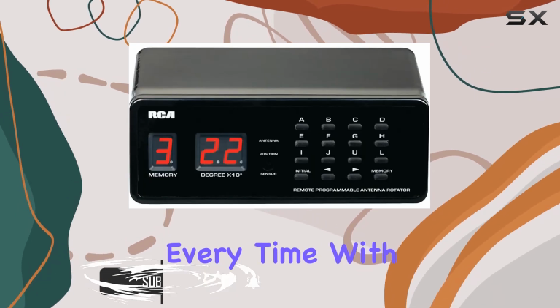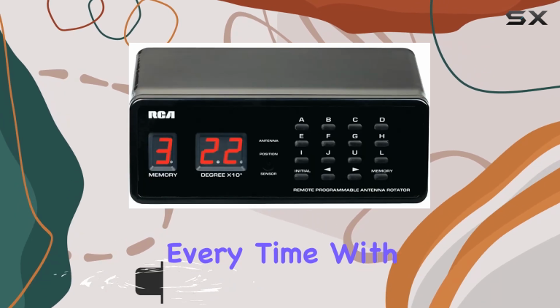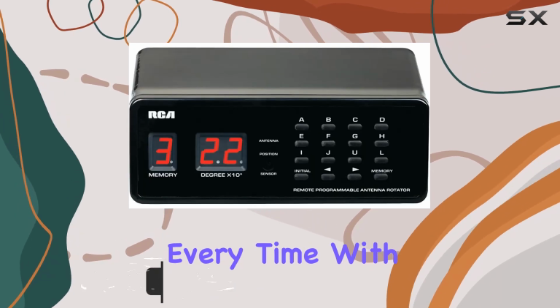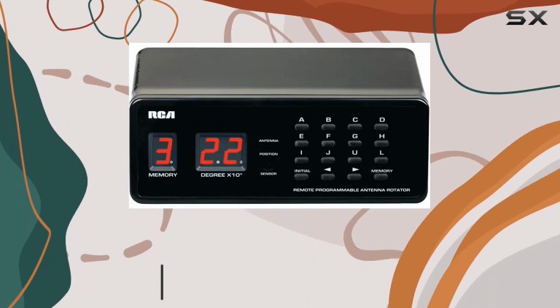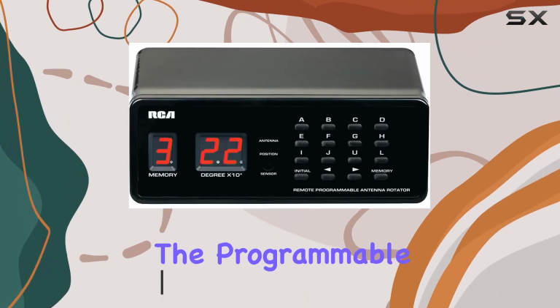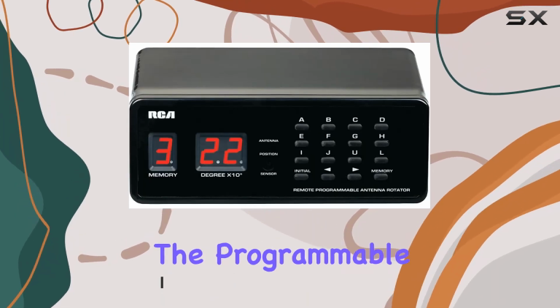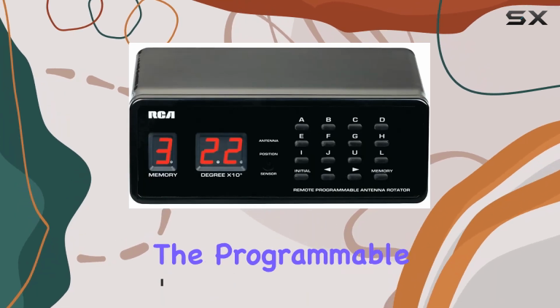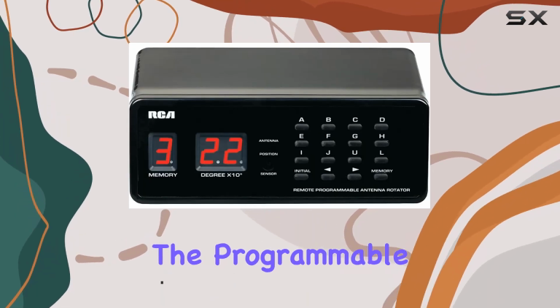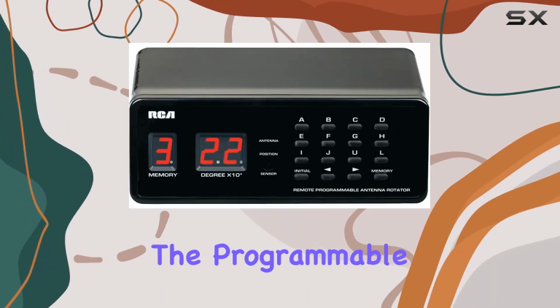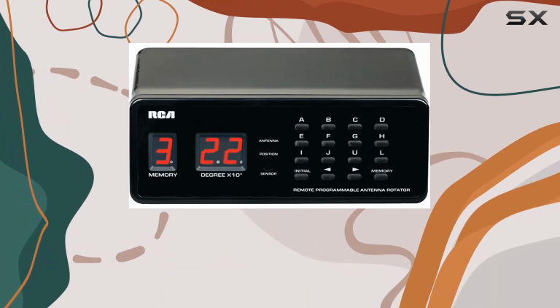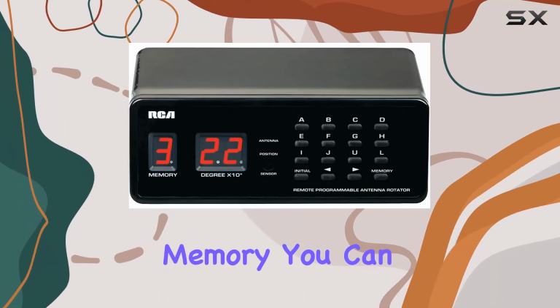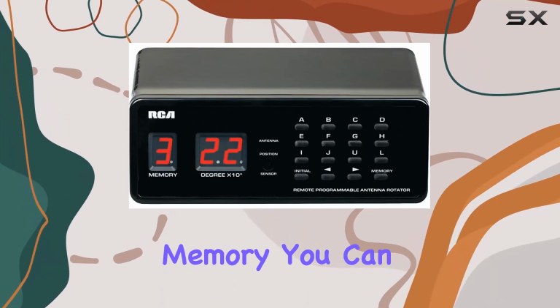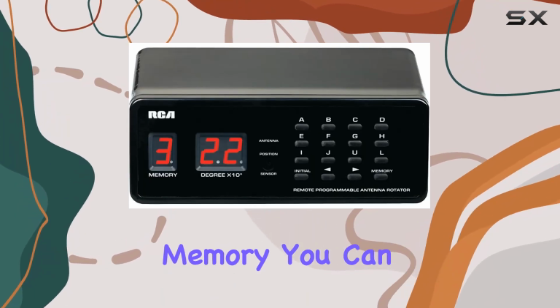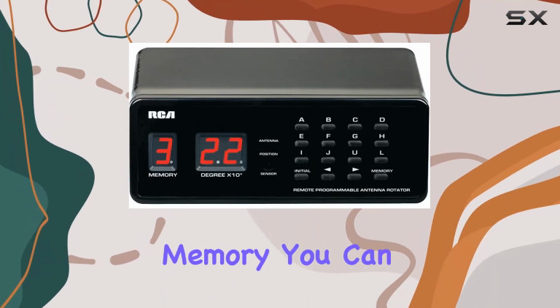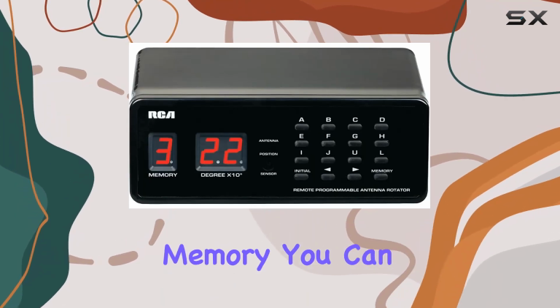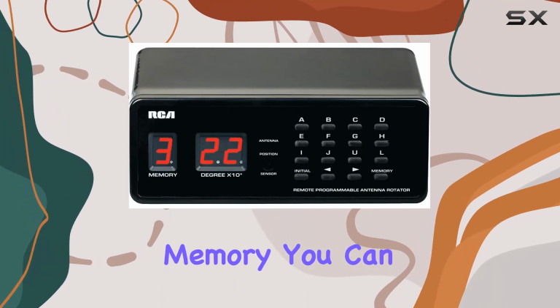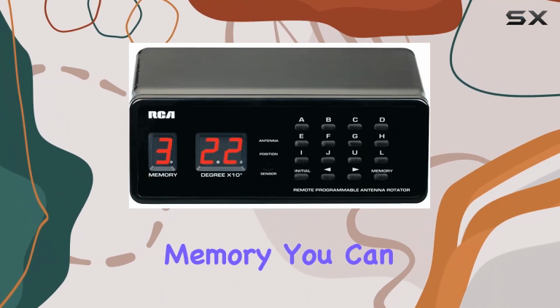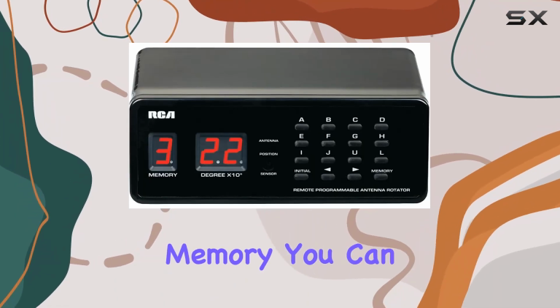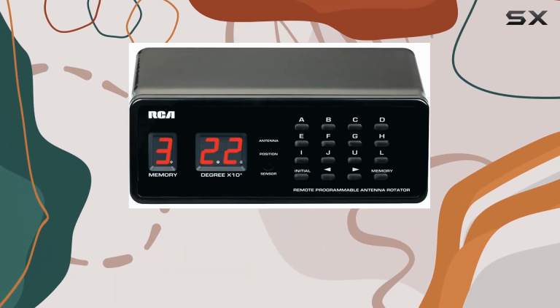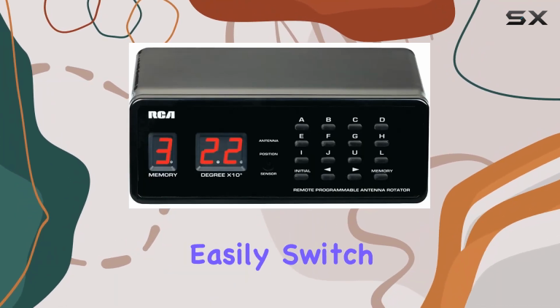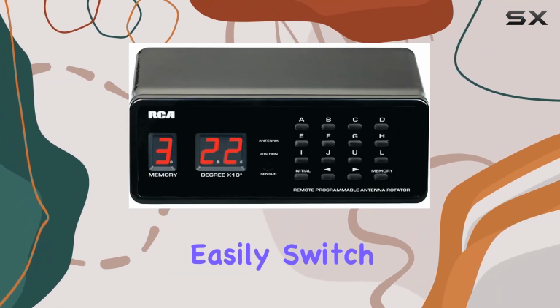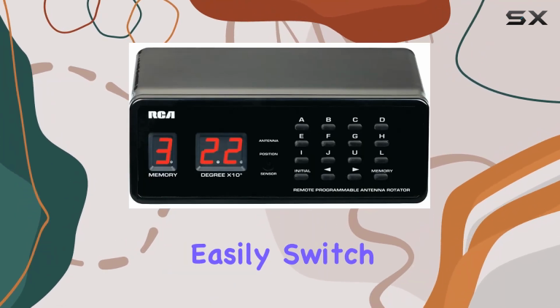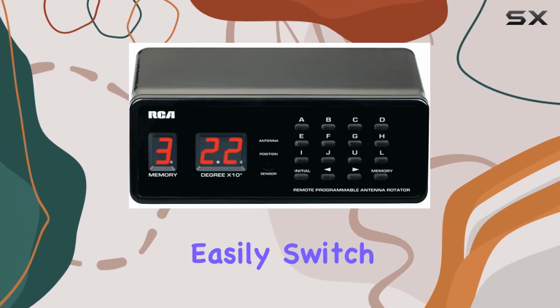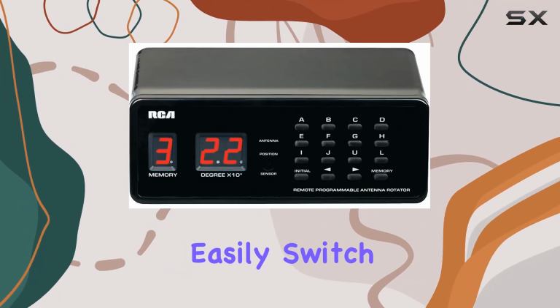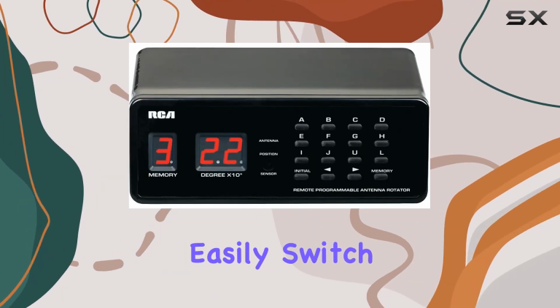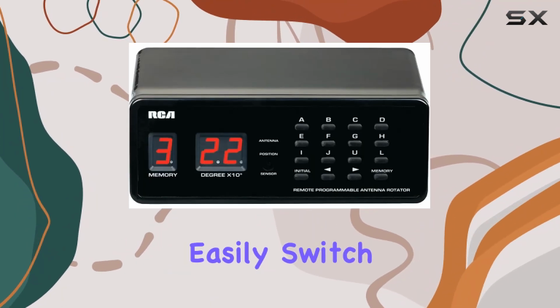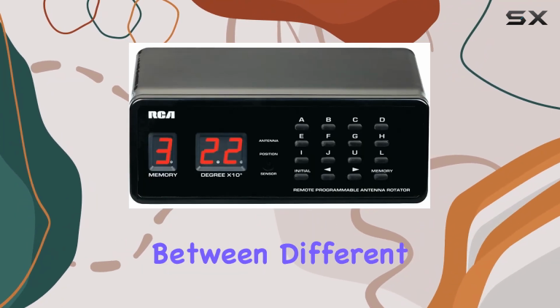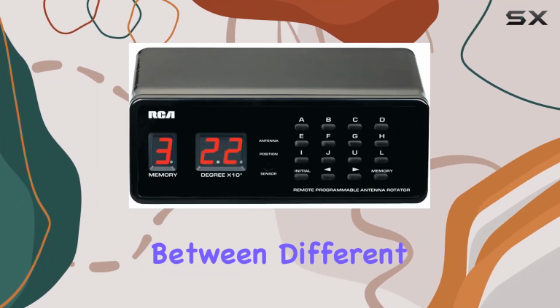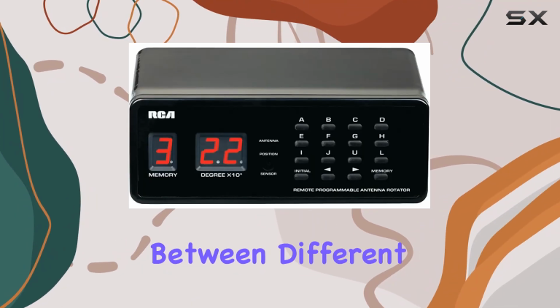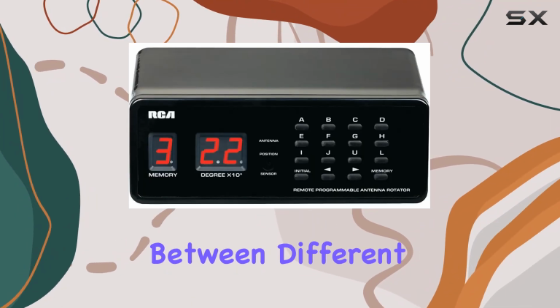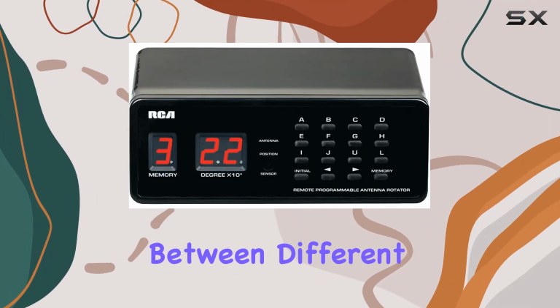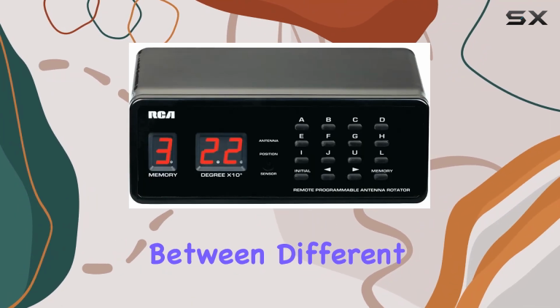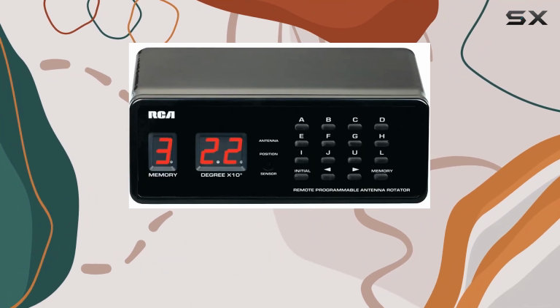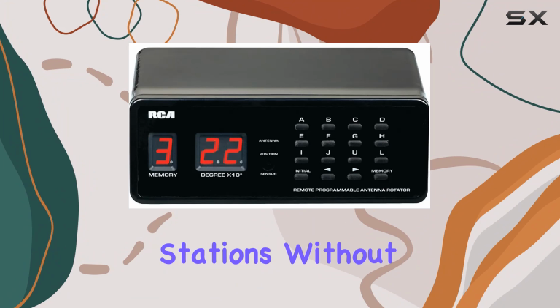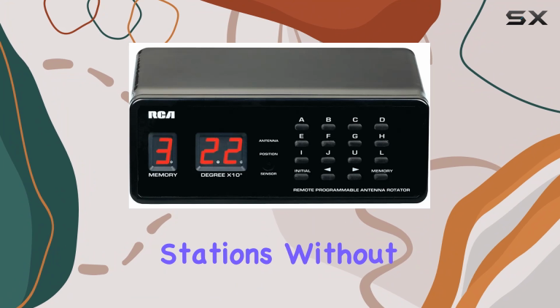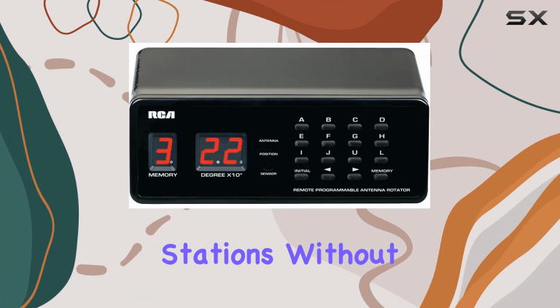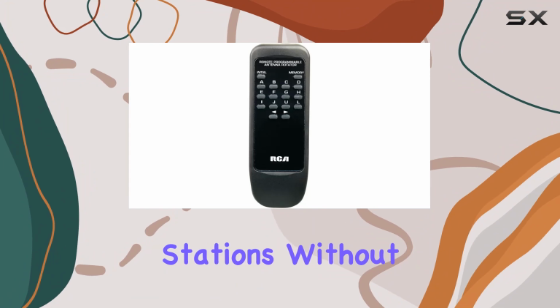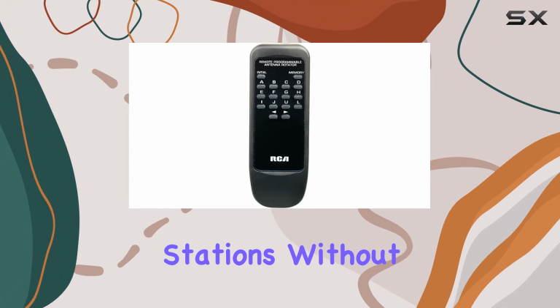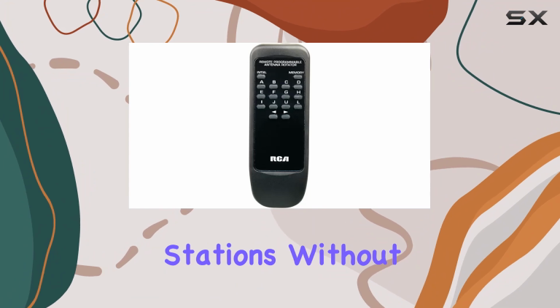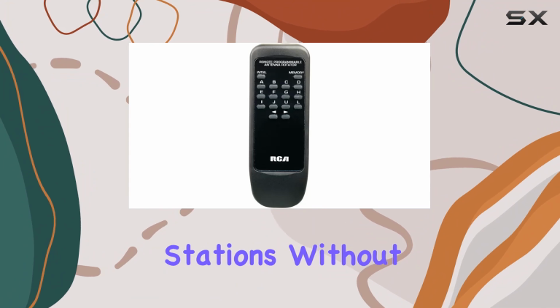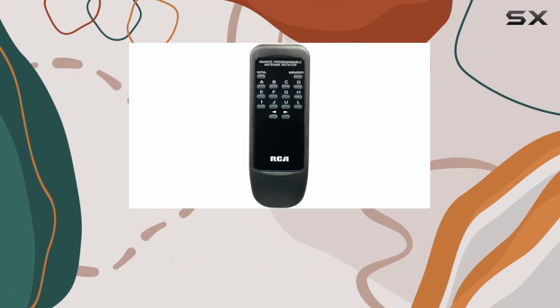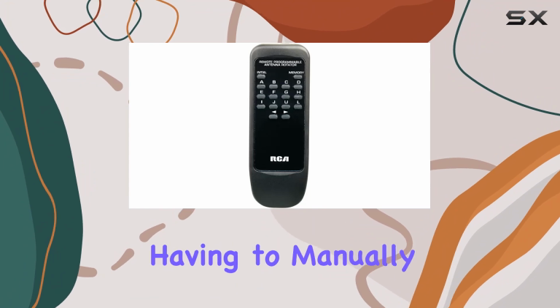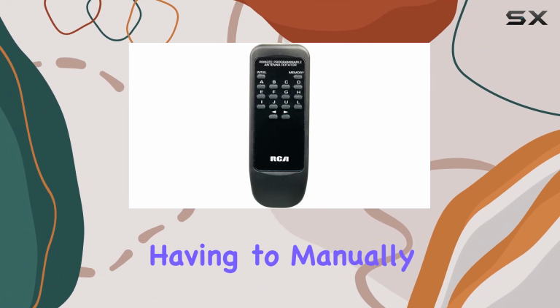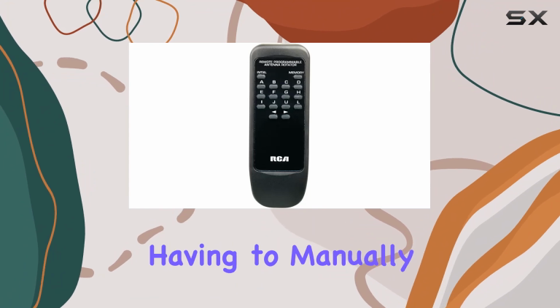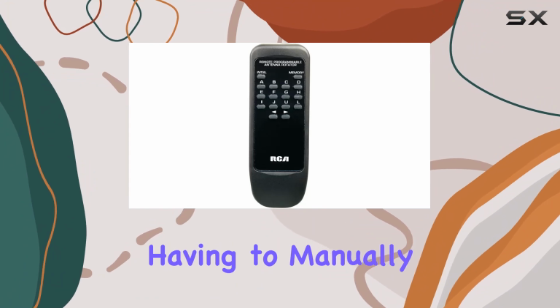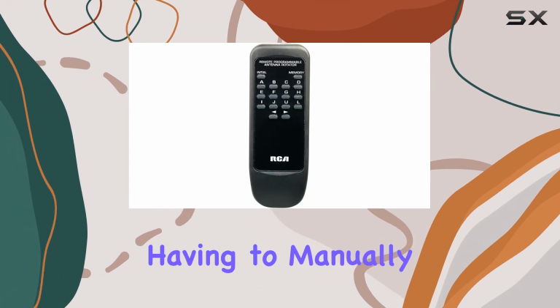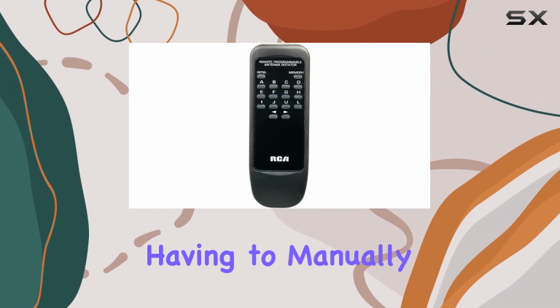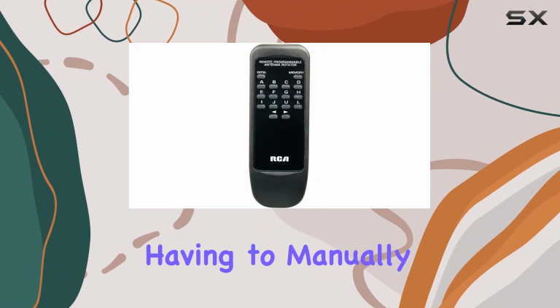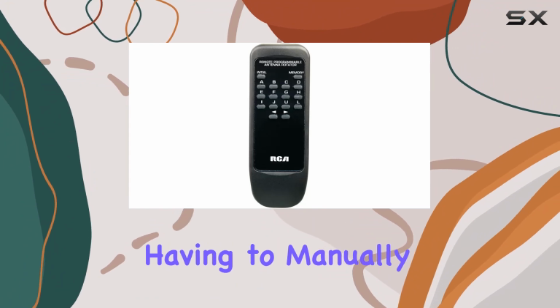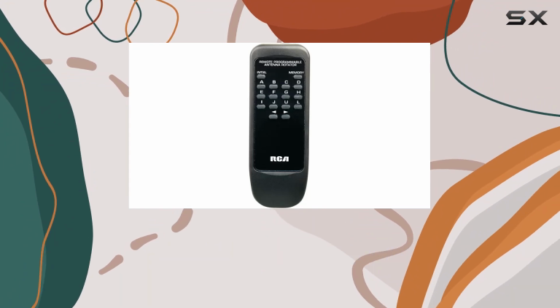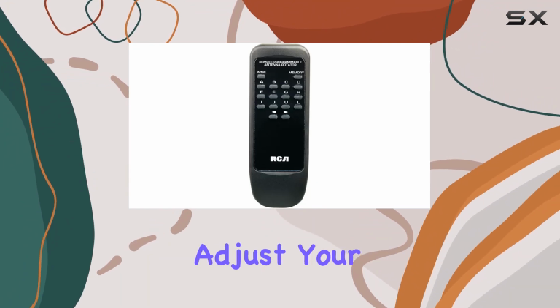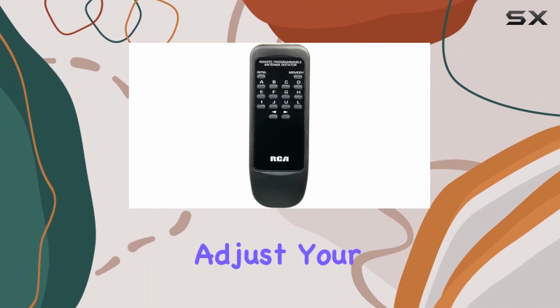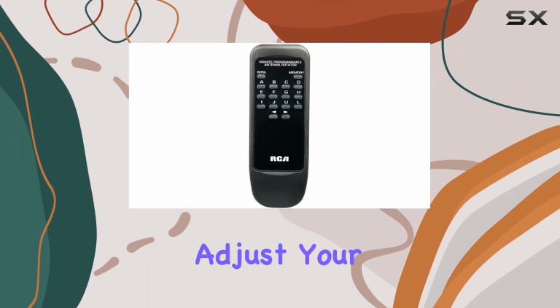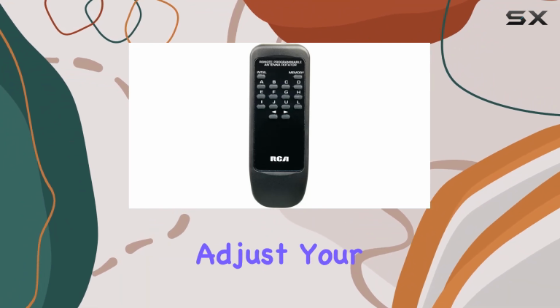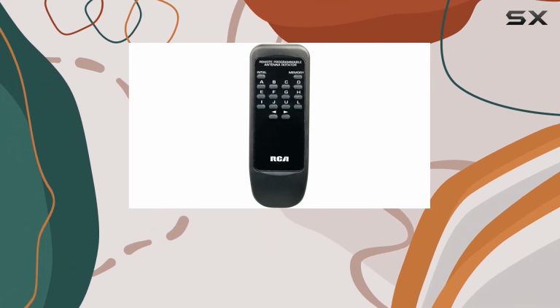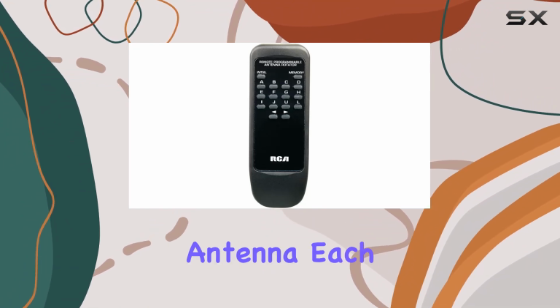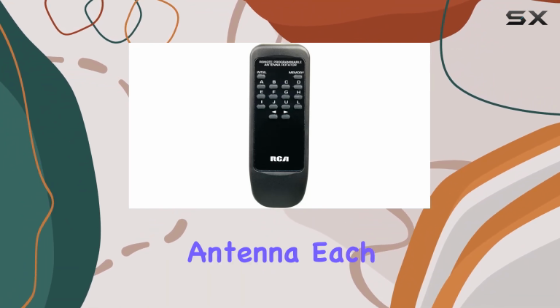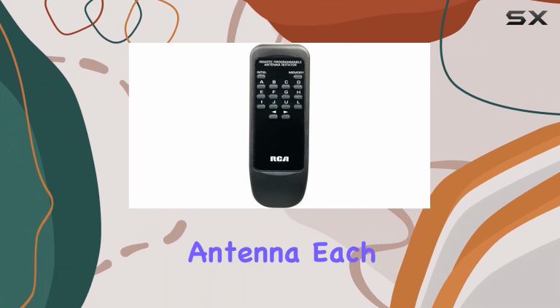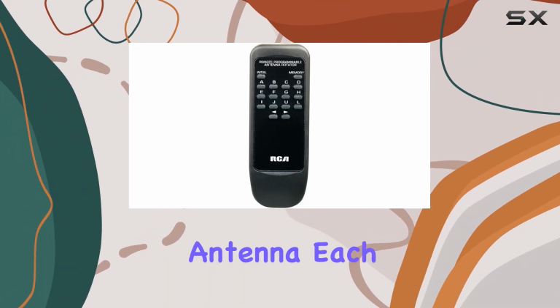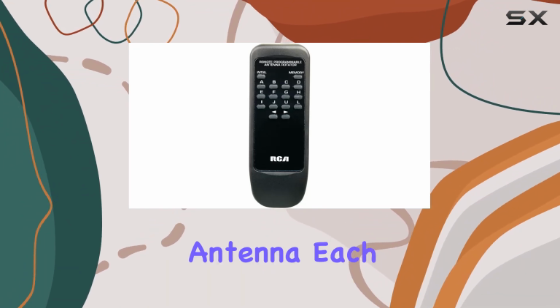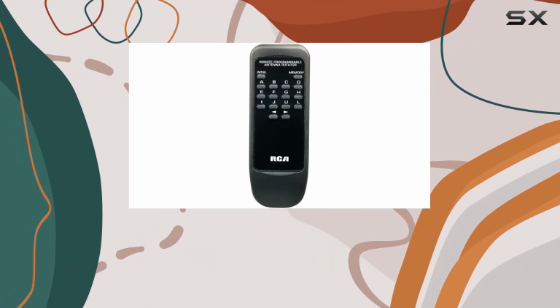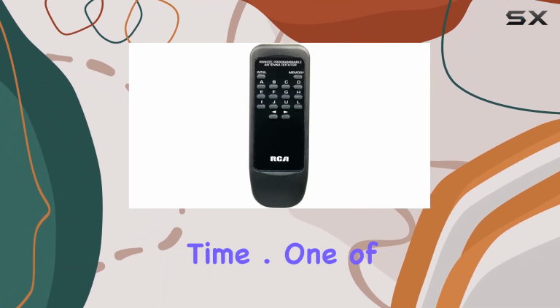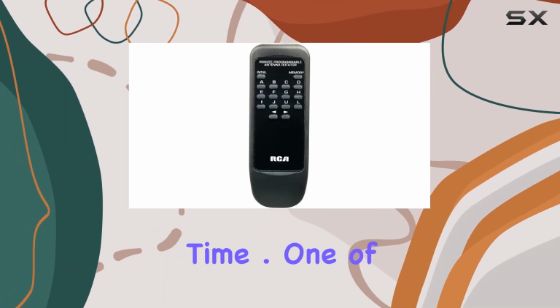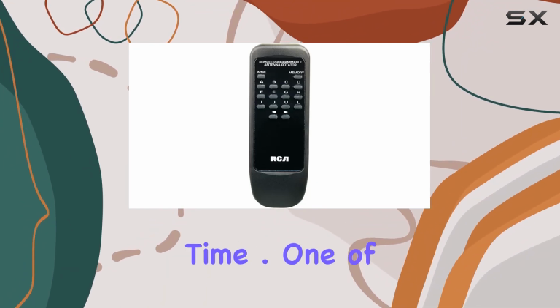With the programmable memory, you can easily switch between different stations without having to manually adjust your antenna each time.